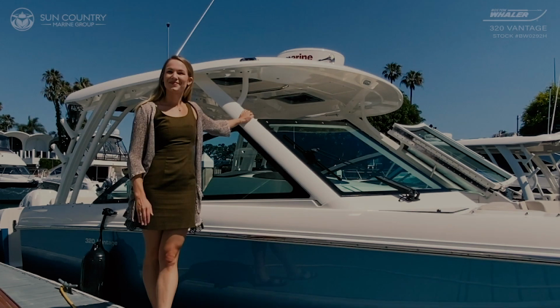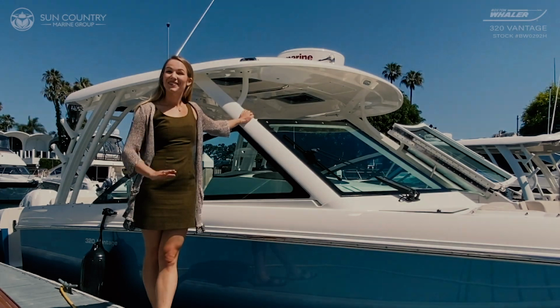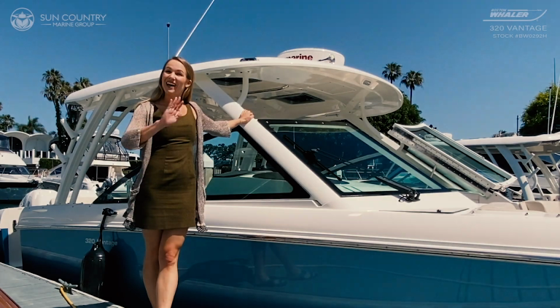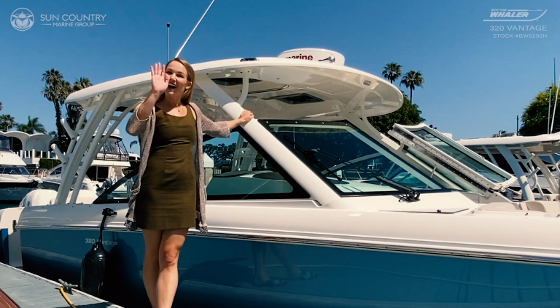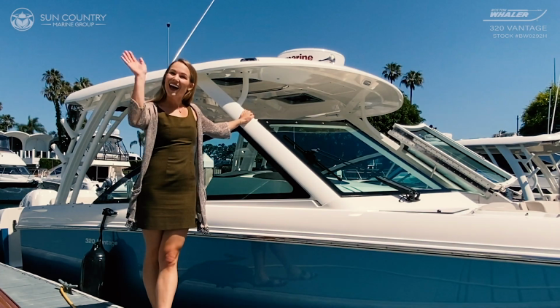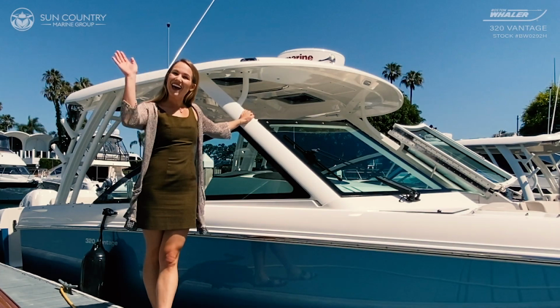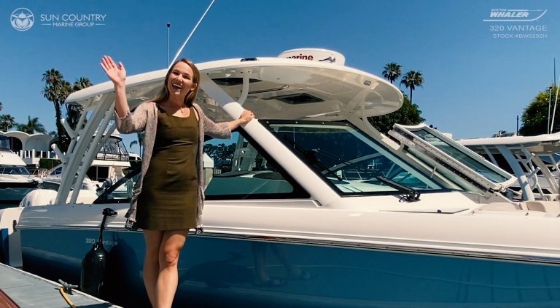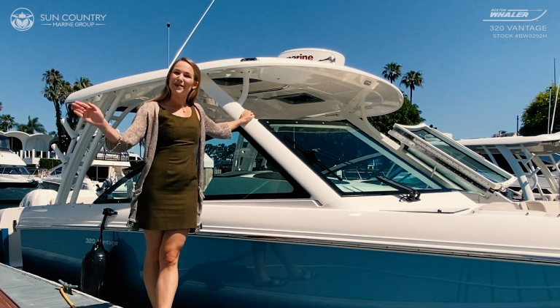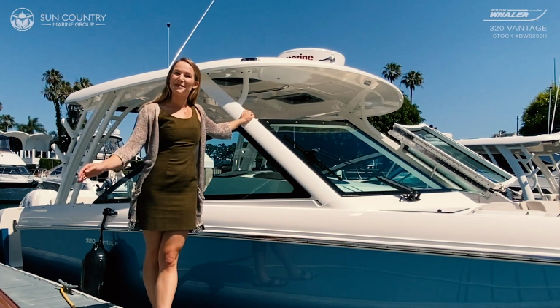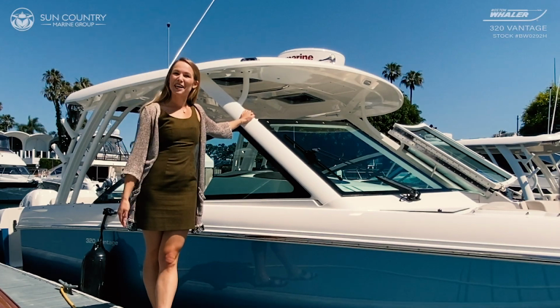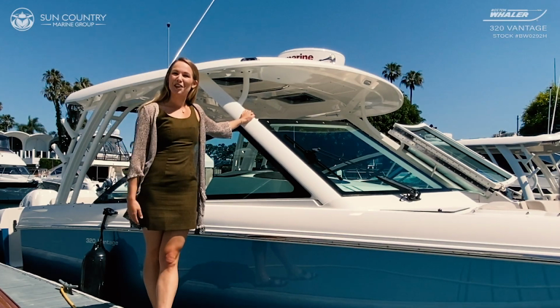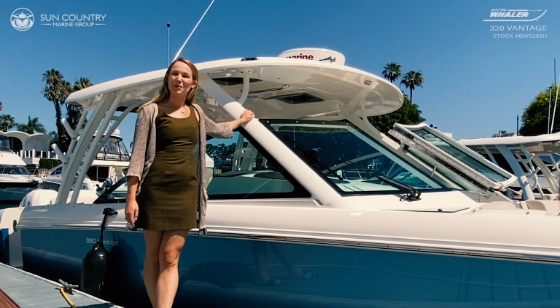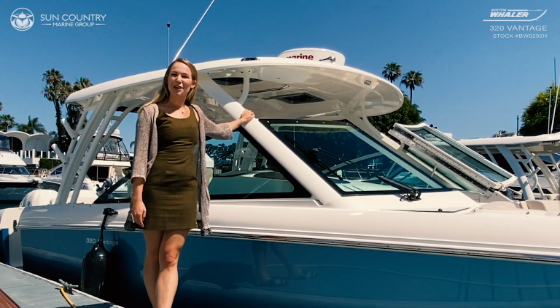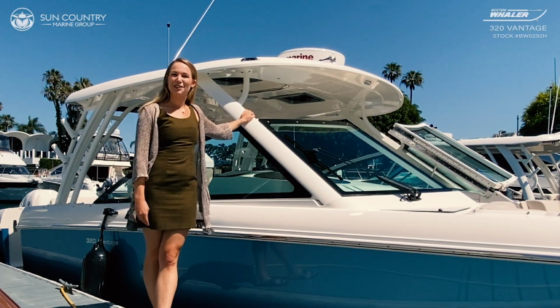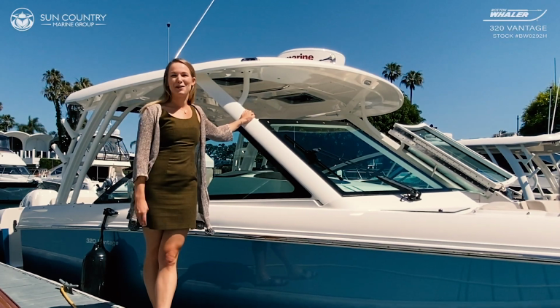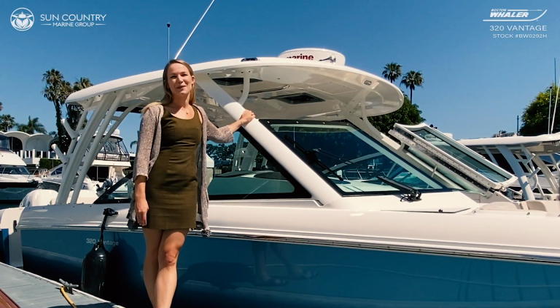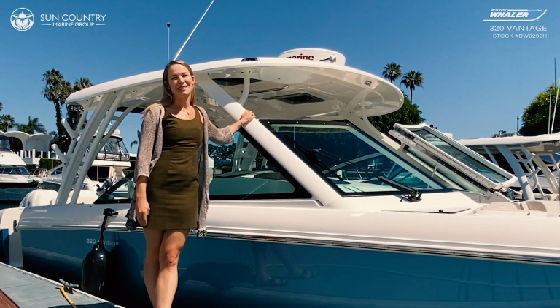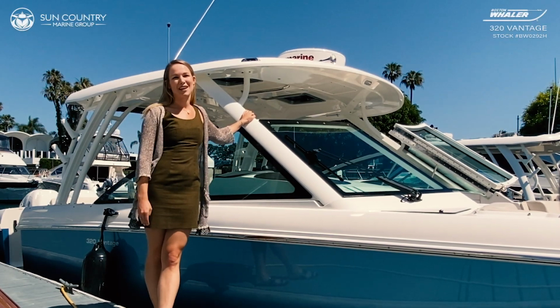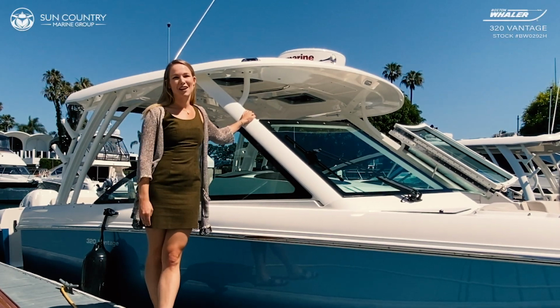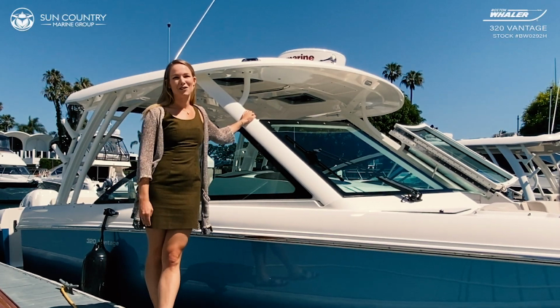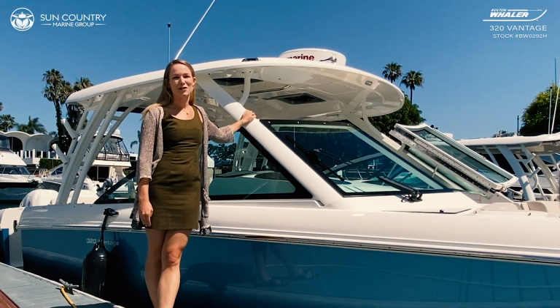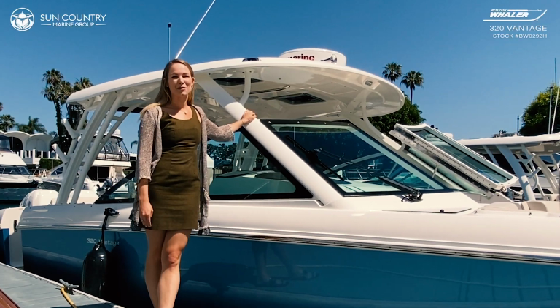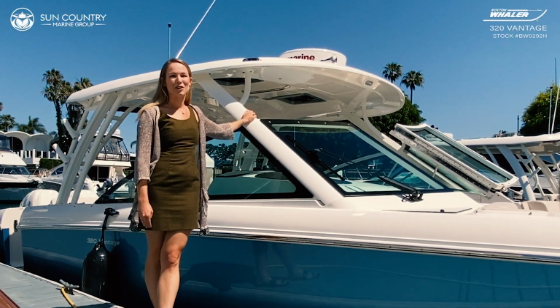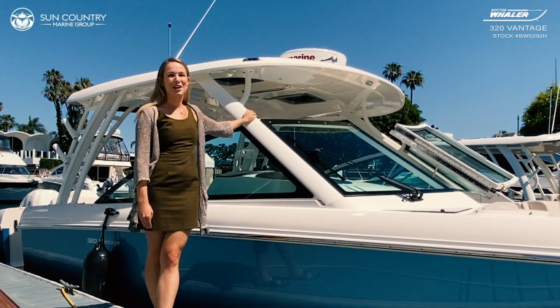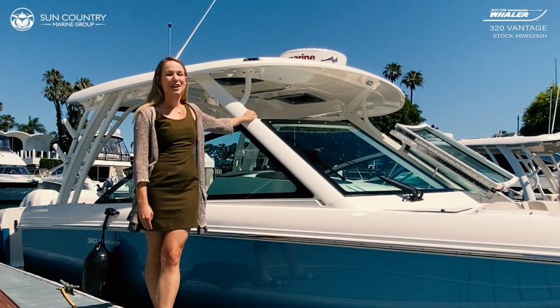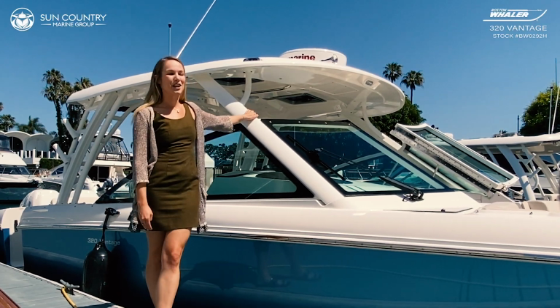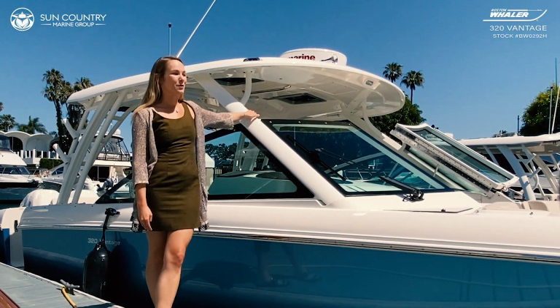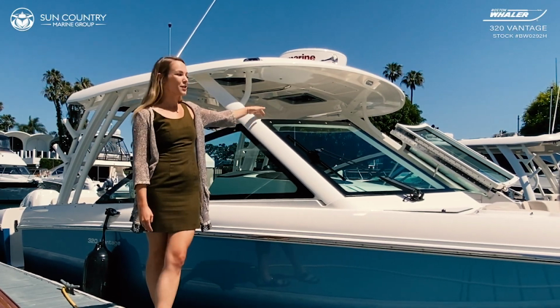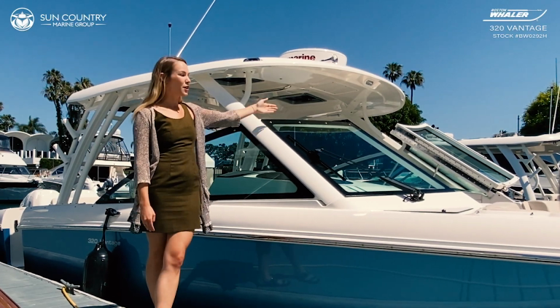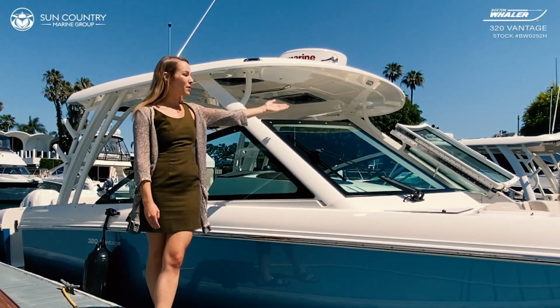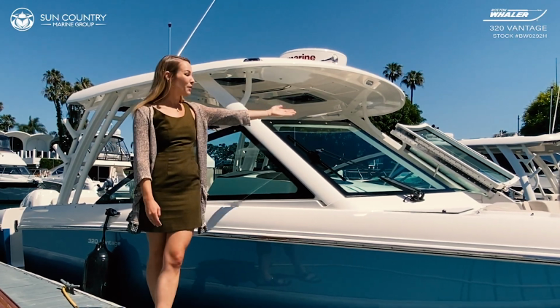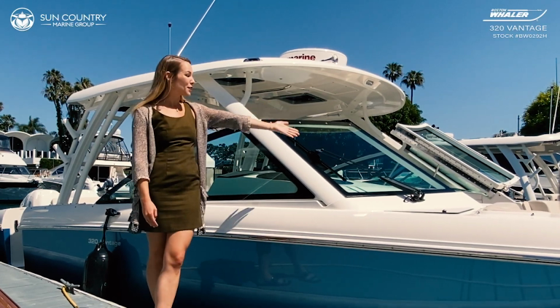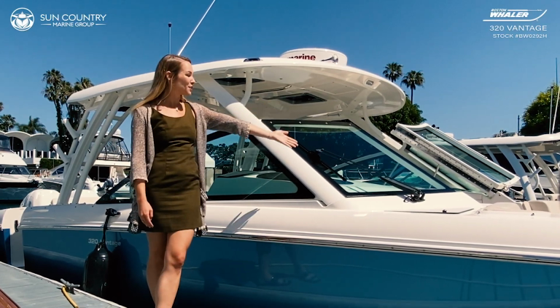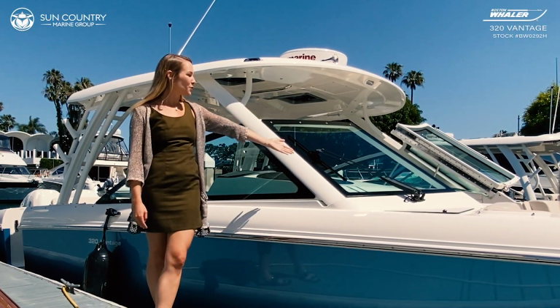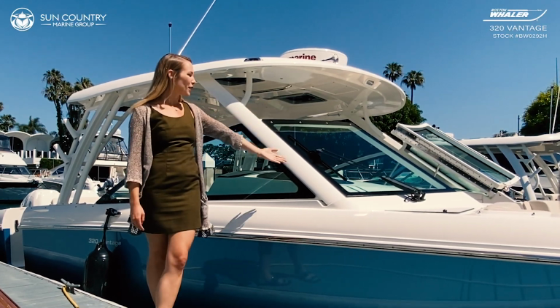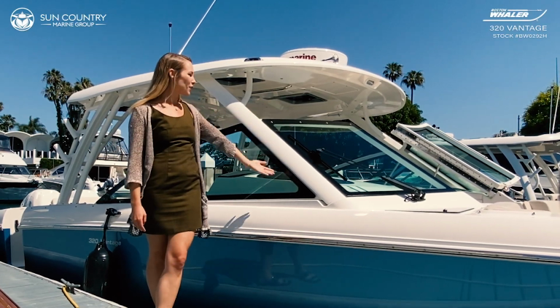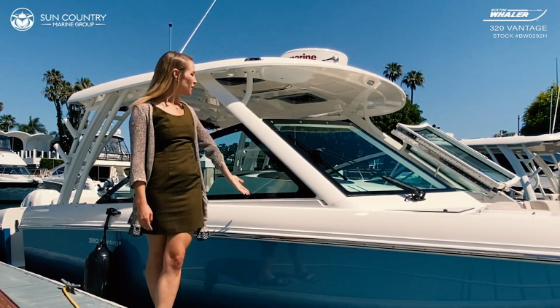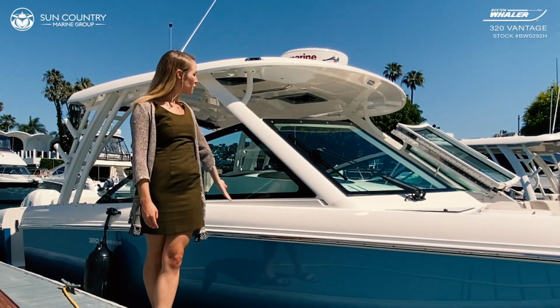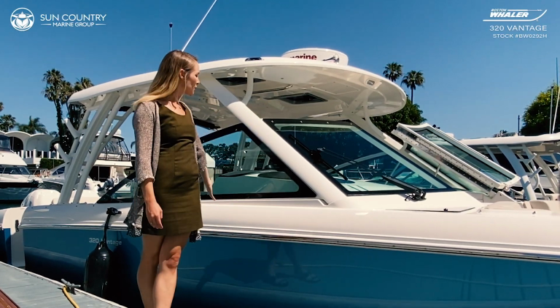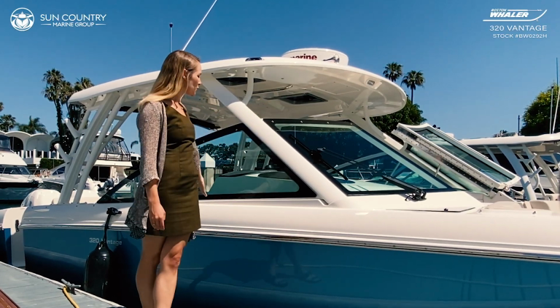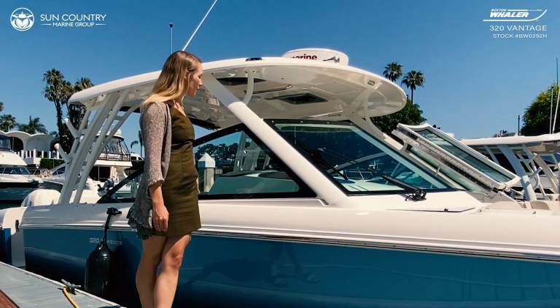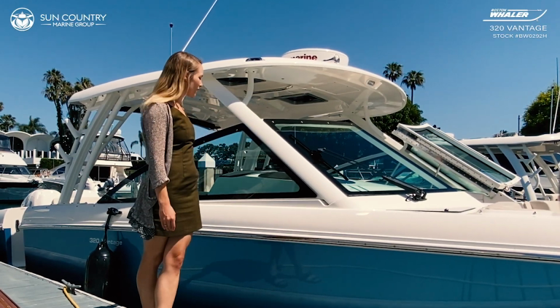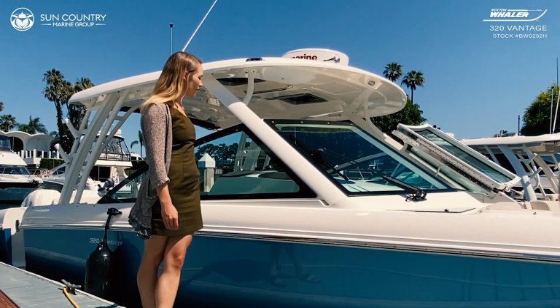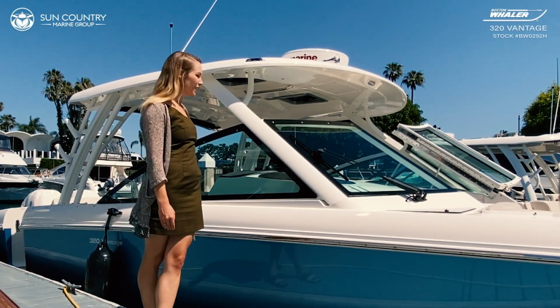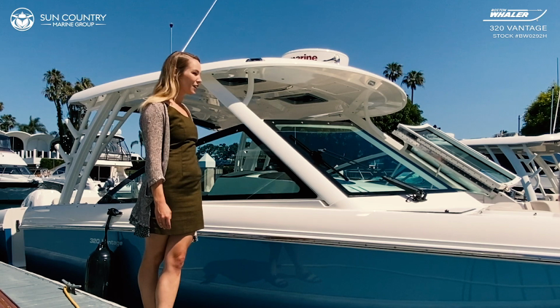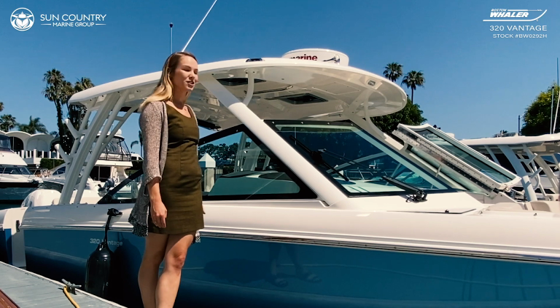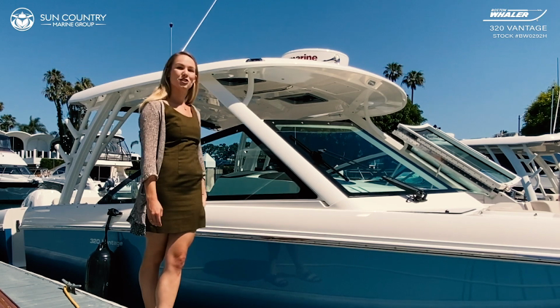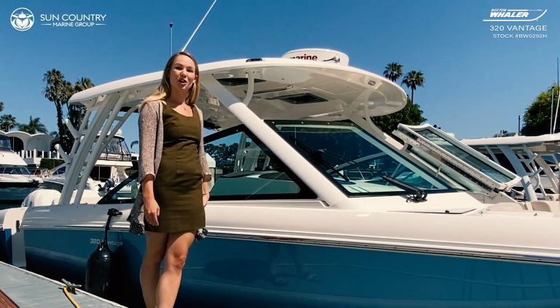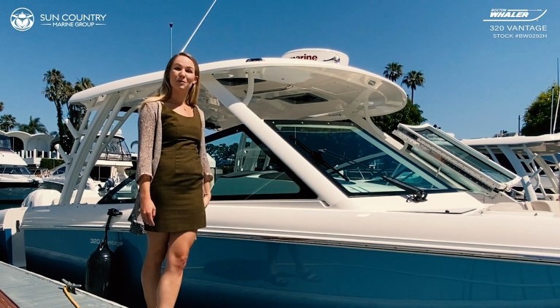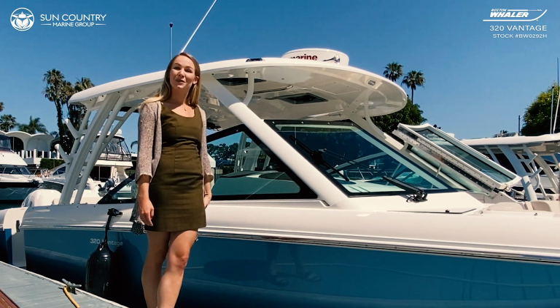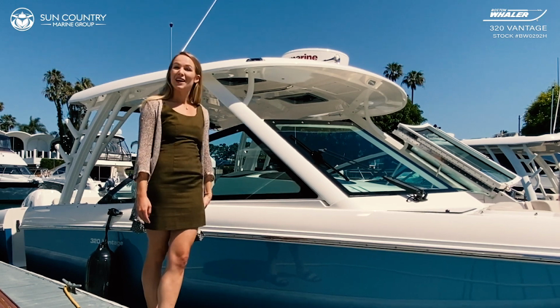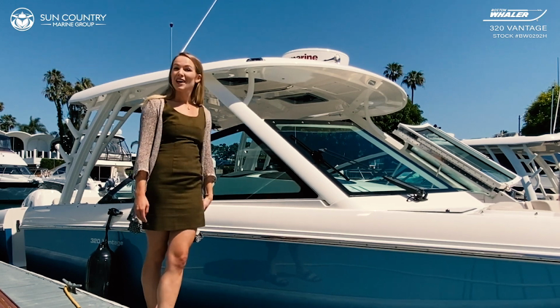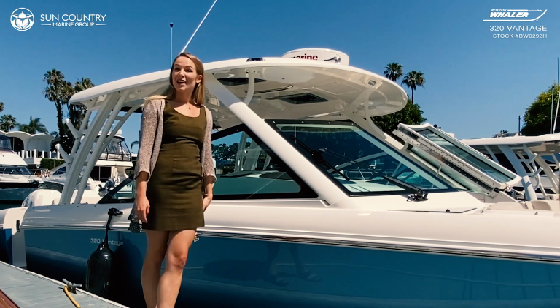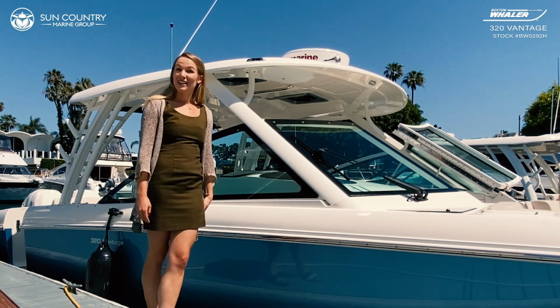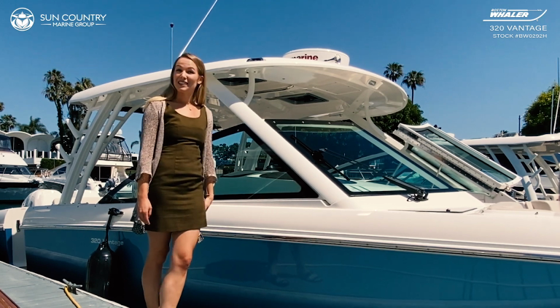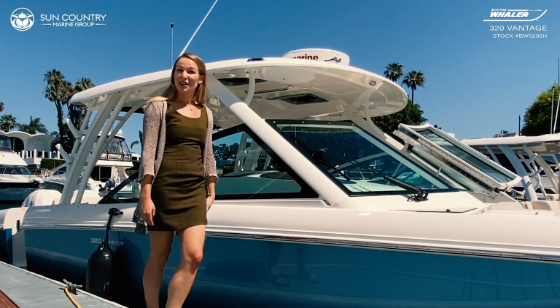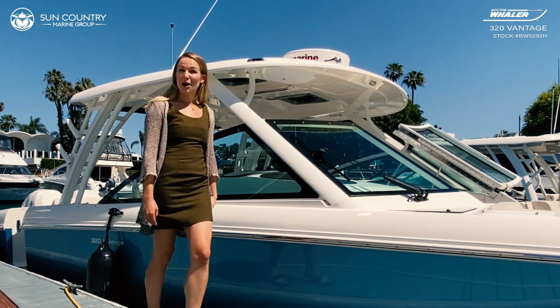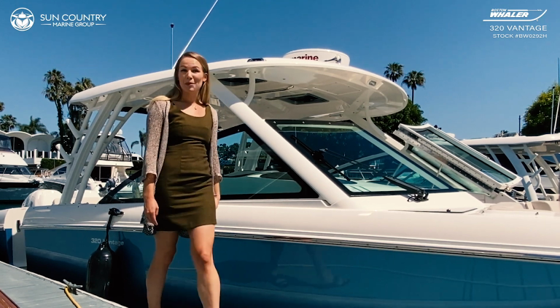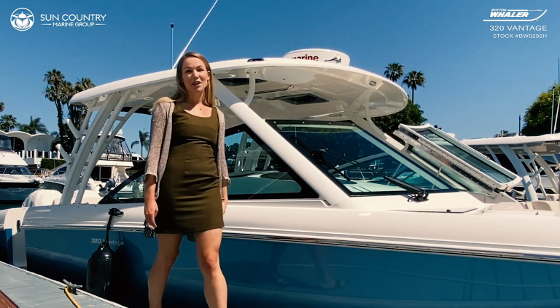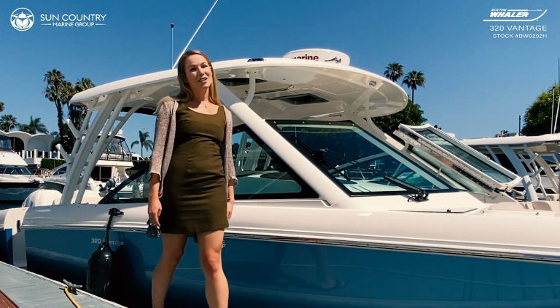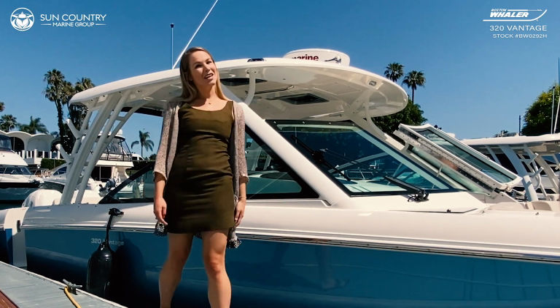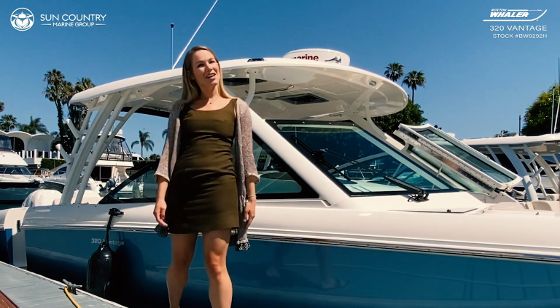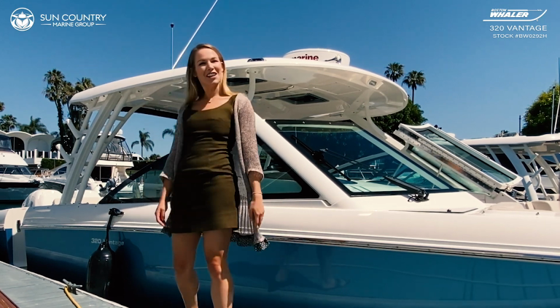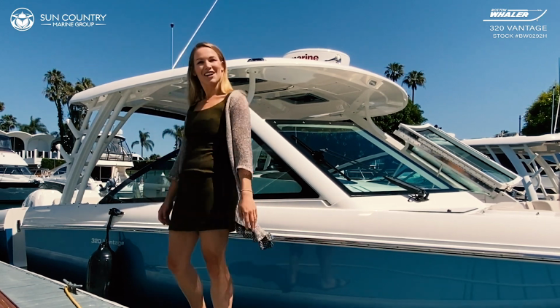Hi, I'm Taylor Basso with Sun Country Marine, here with our Boston Whaler 320 Vantage. Let's hop on and take a look.